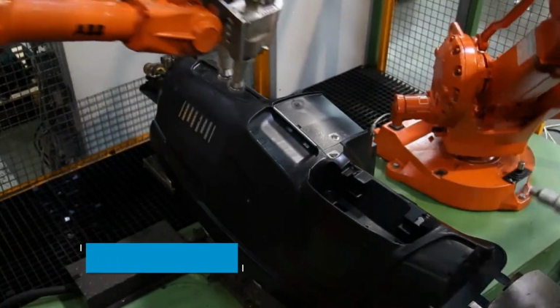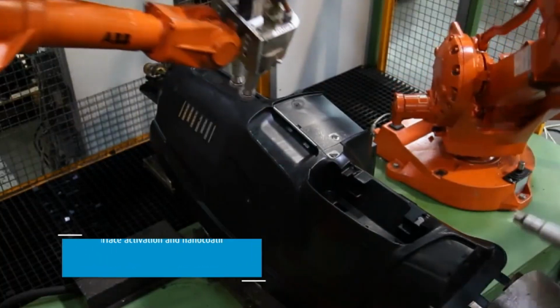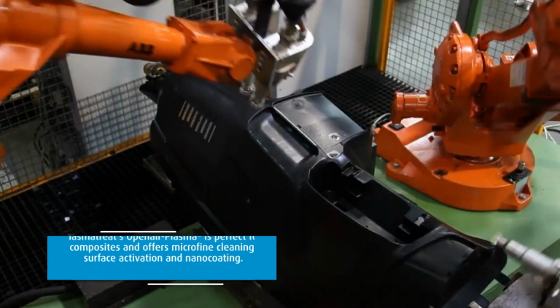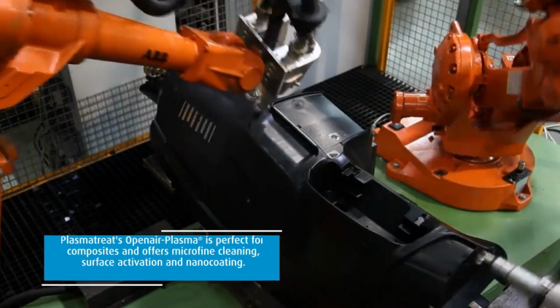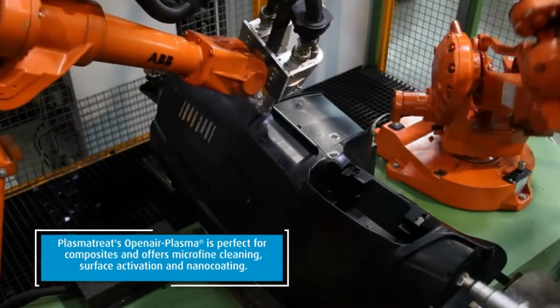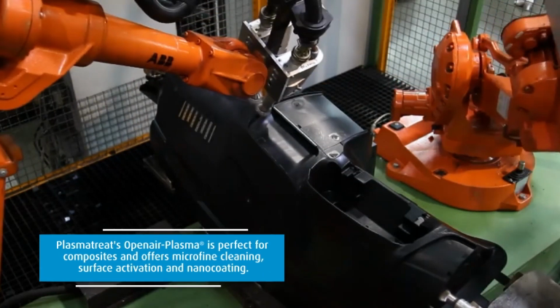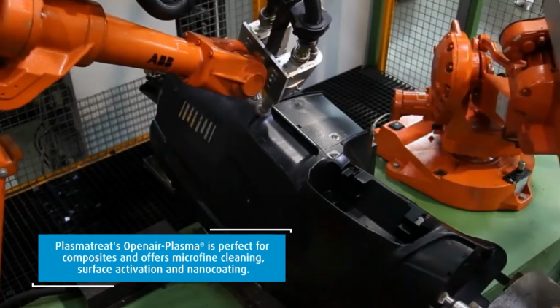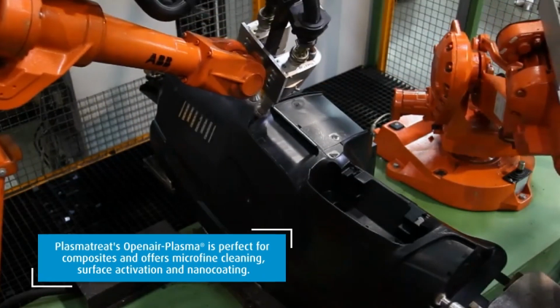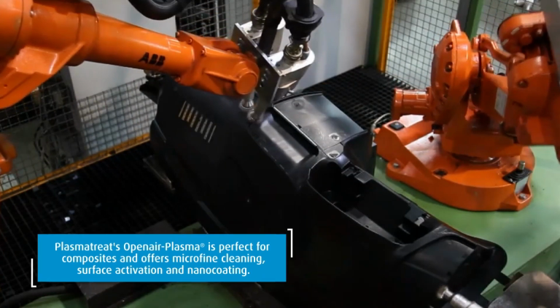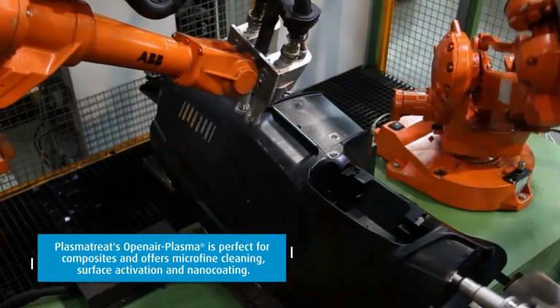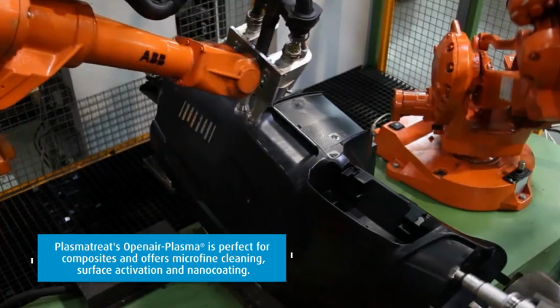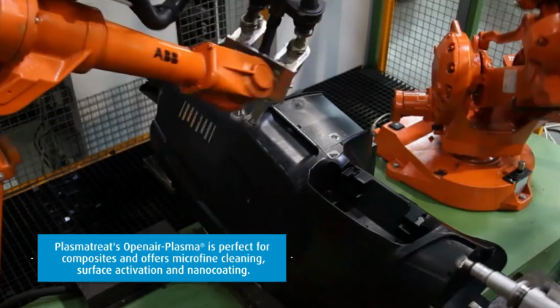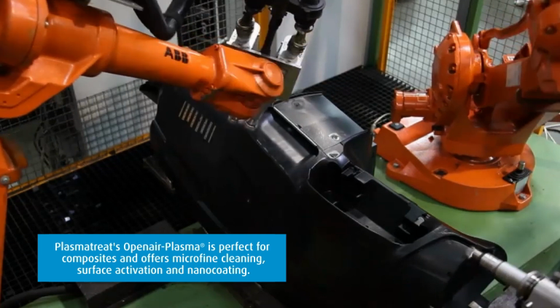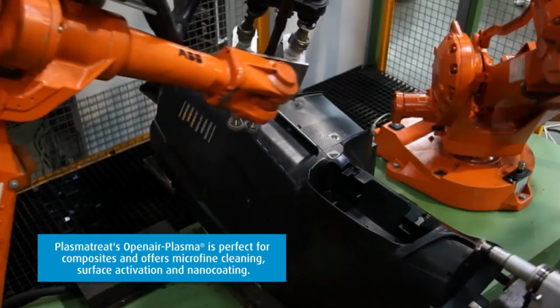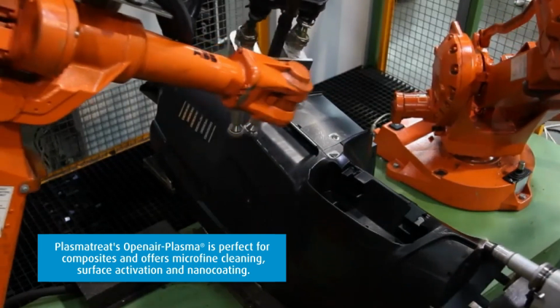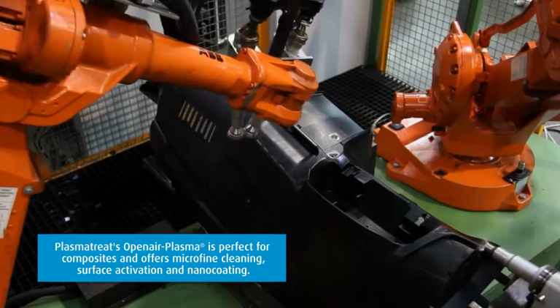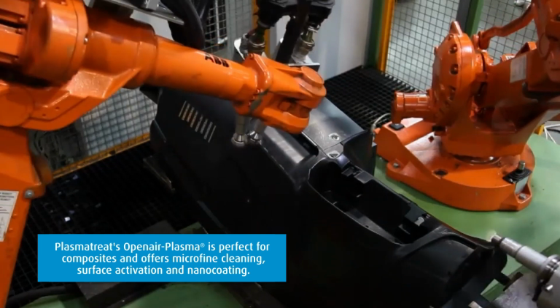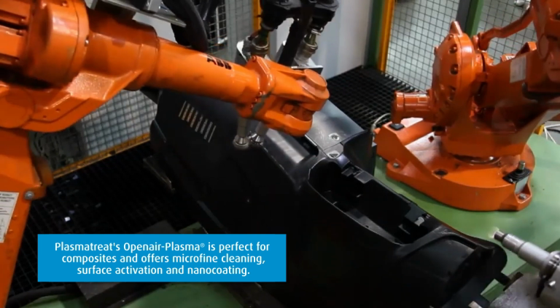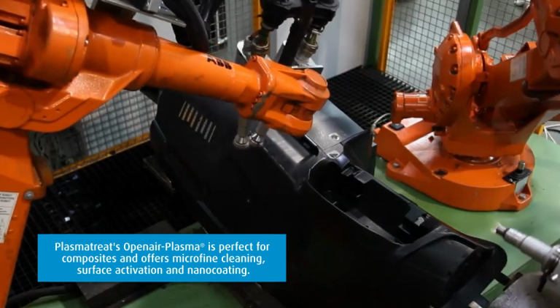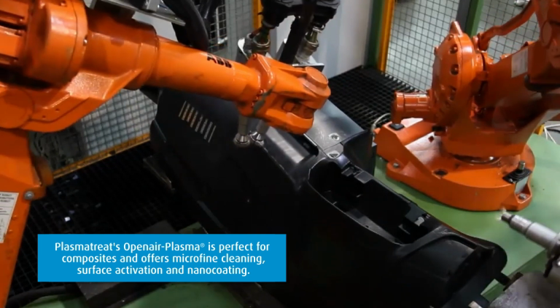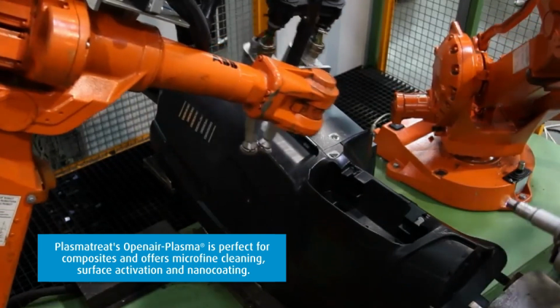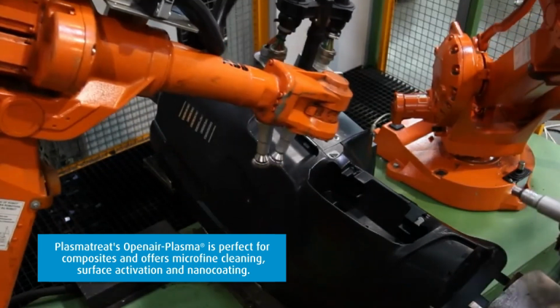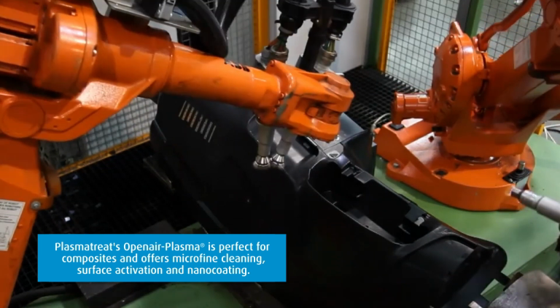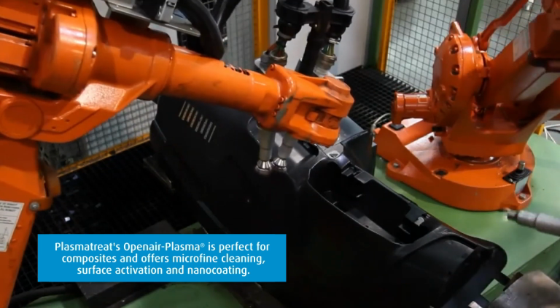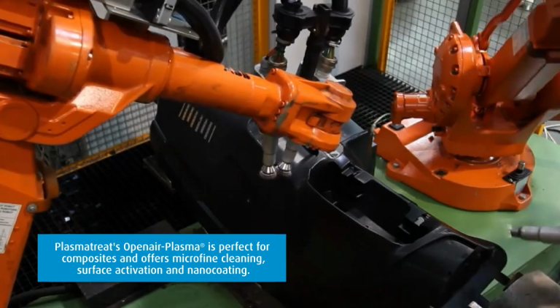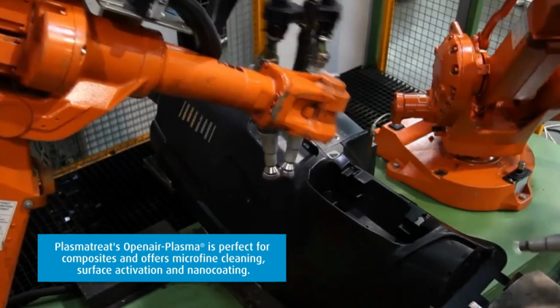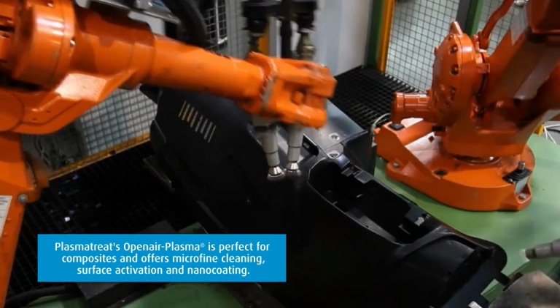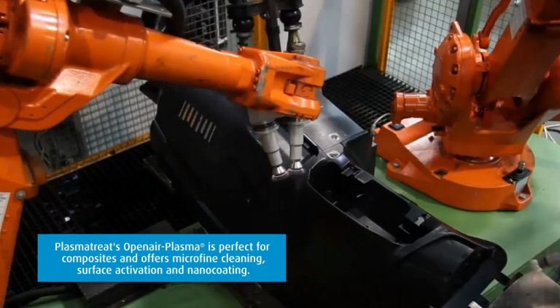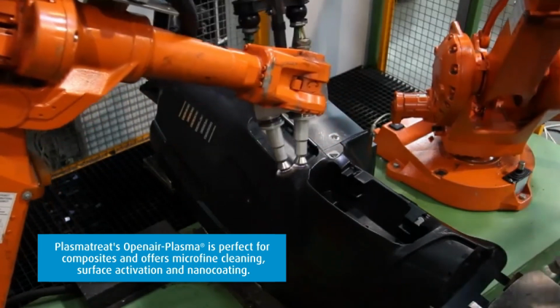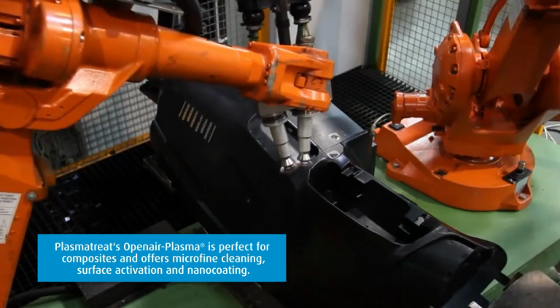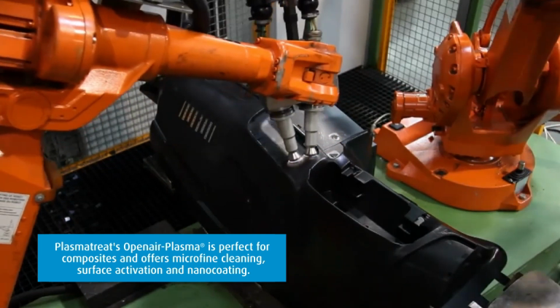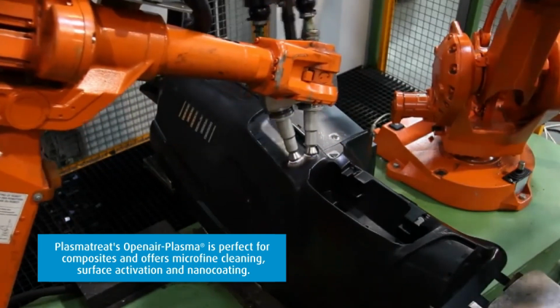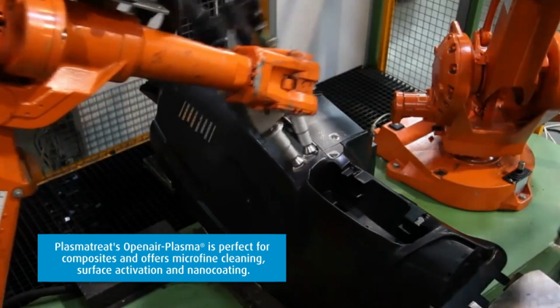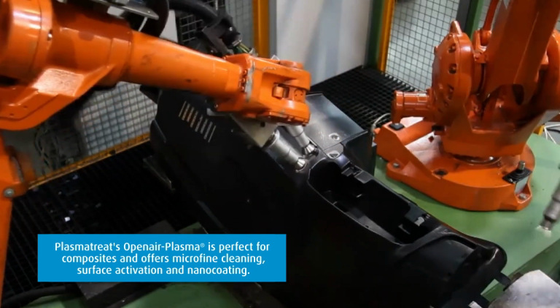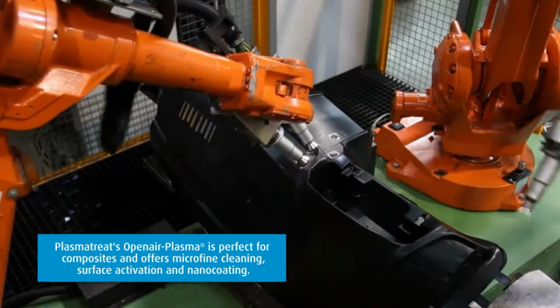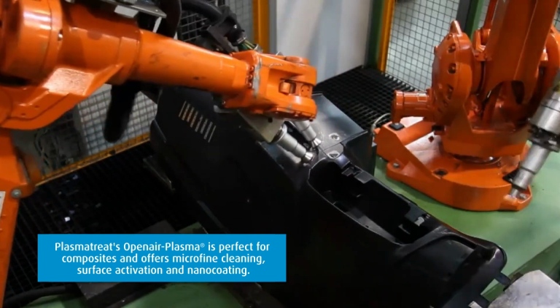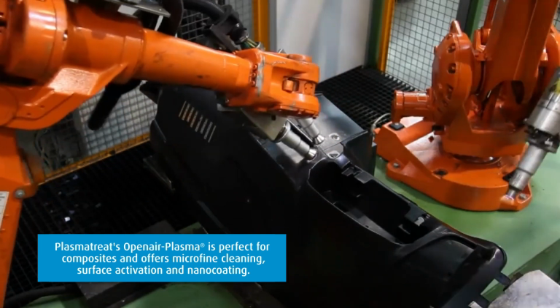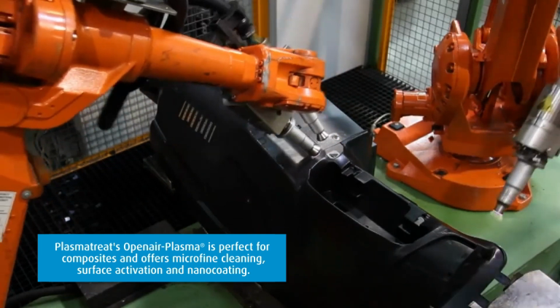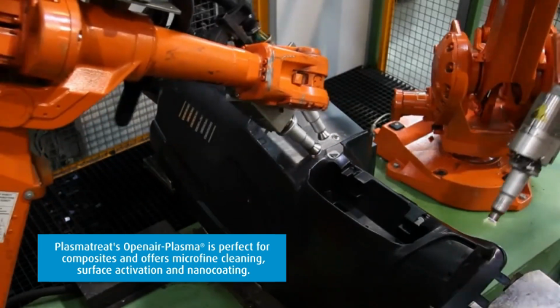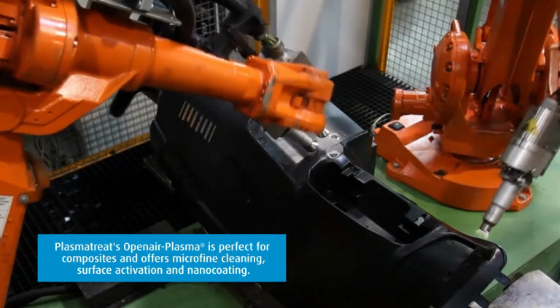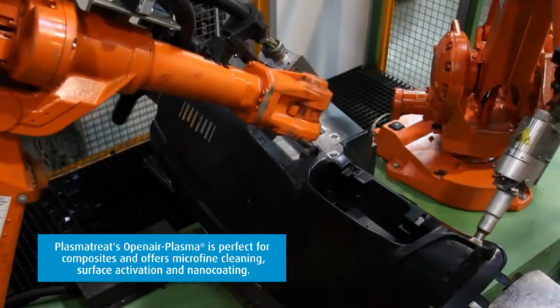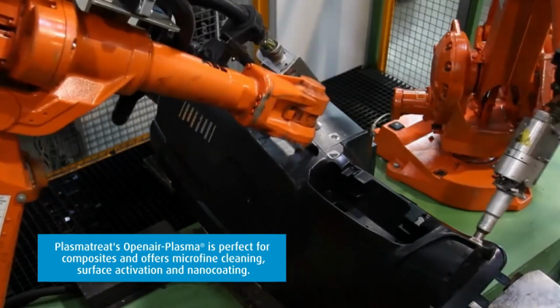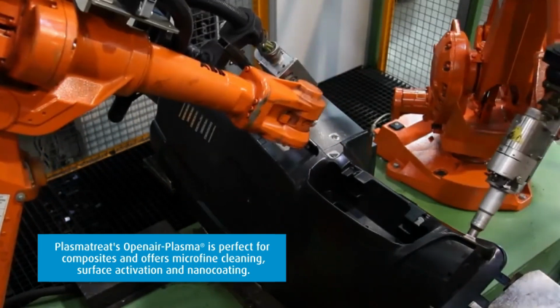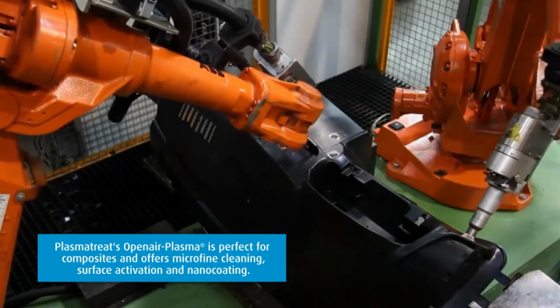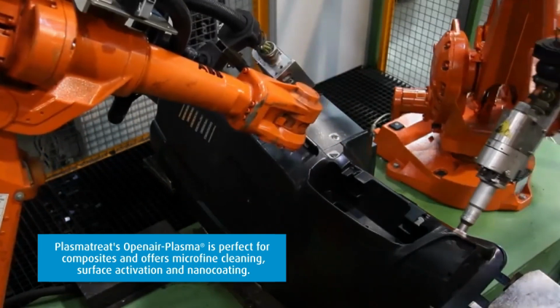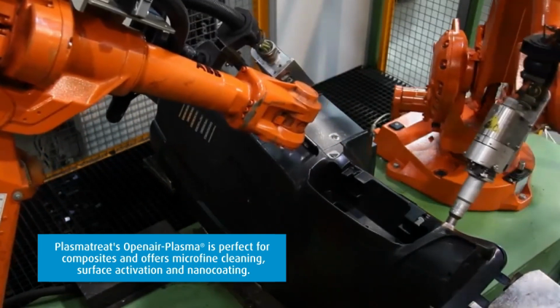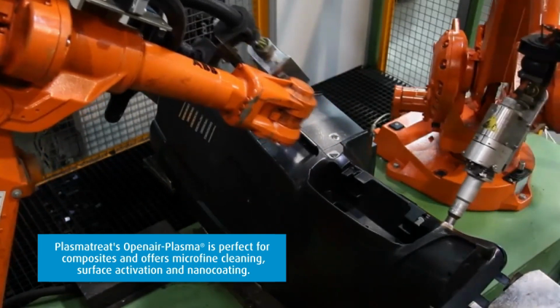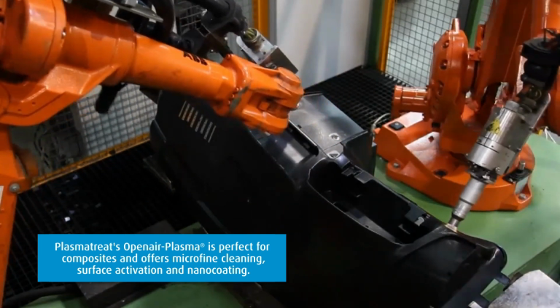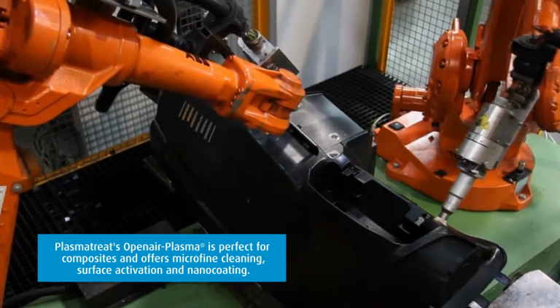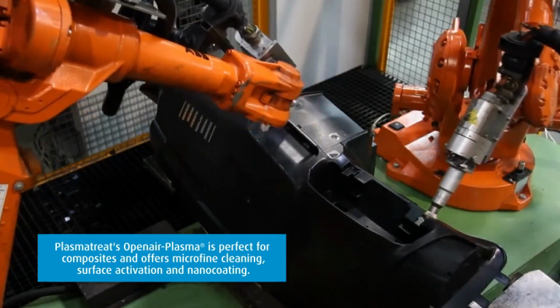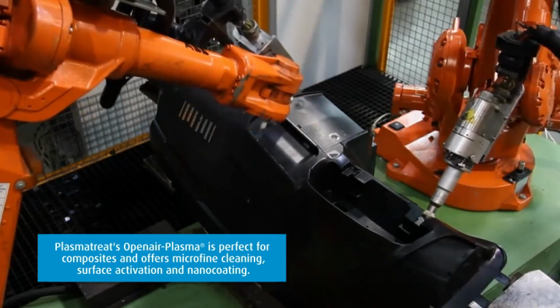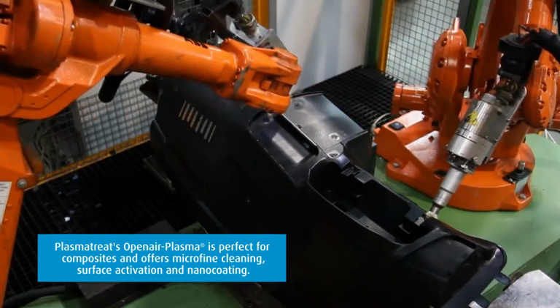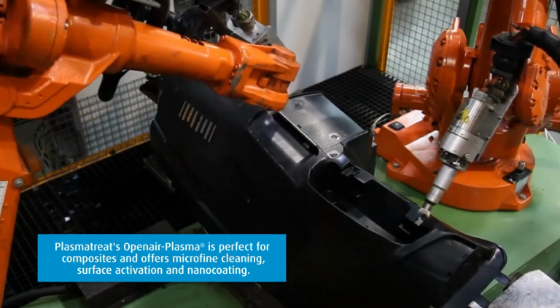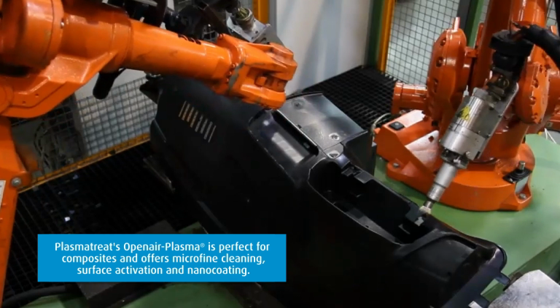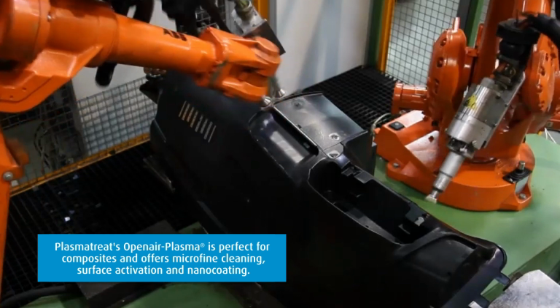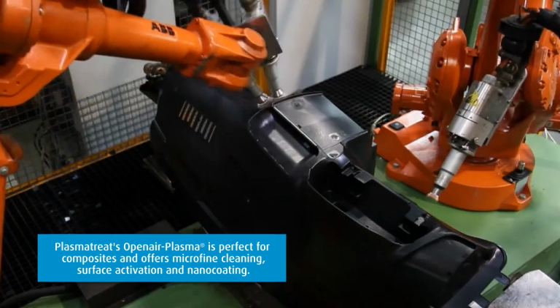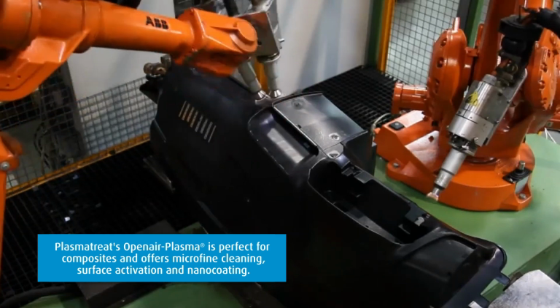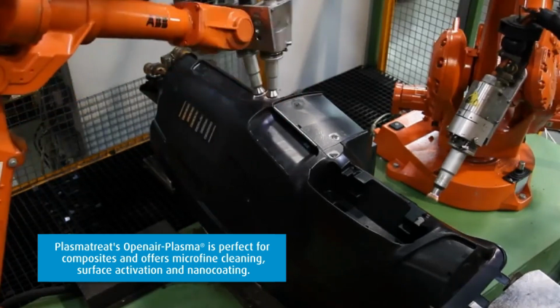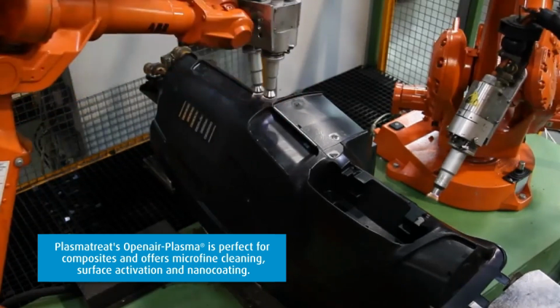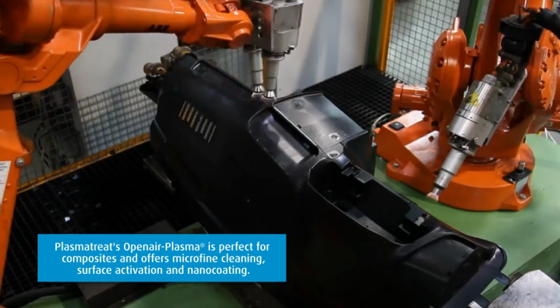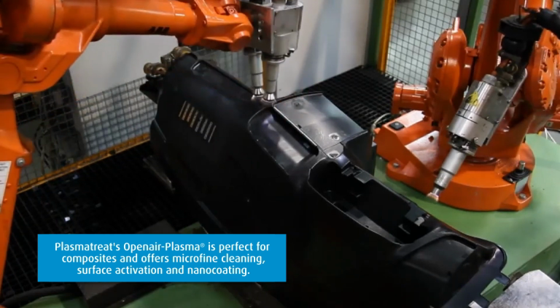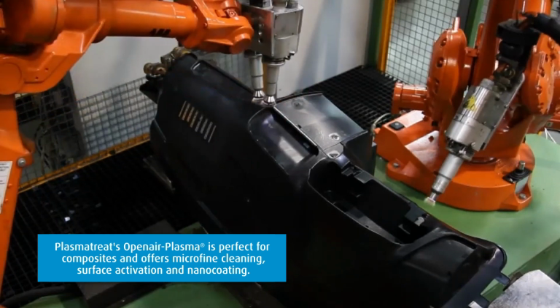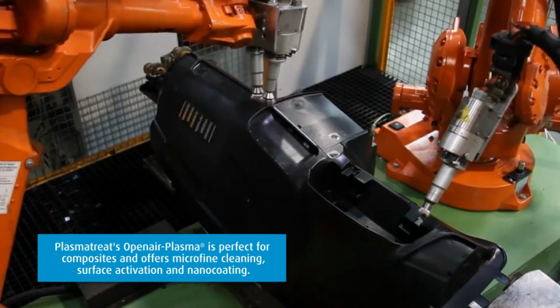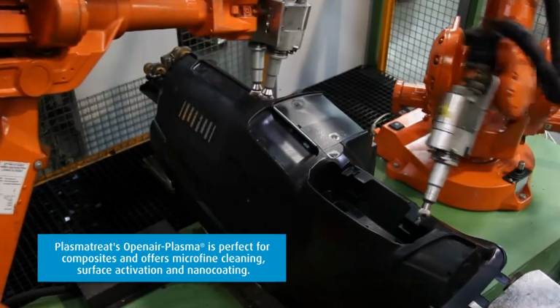PlasmaTreat's open air plasma is perfect for composites and offers micro-fine cleaning, surface activation, and nano-coating.